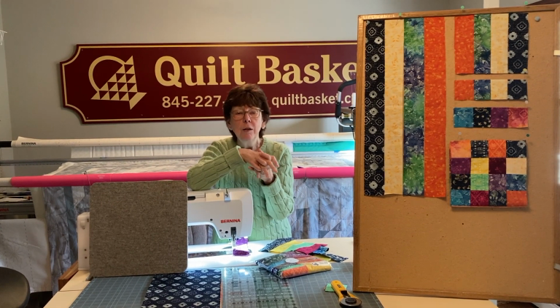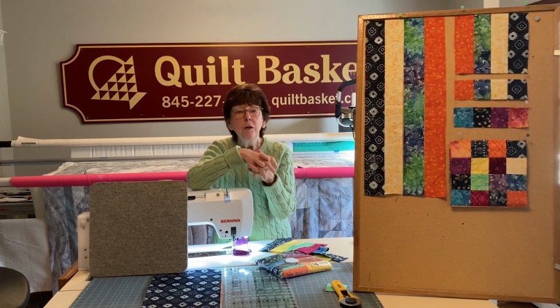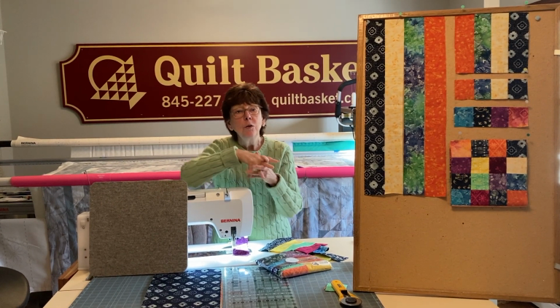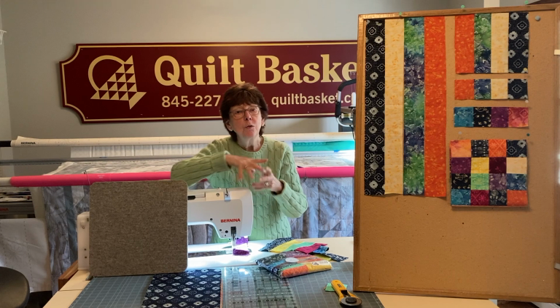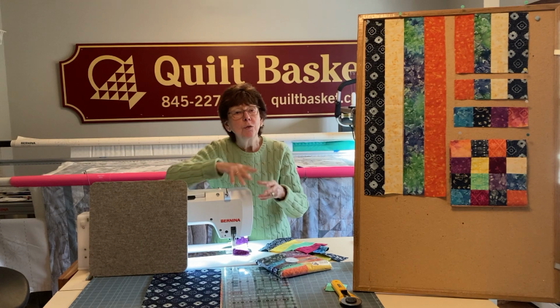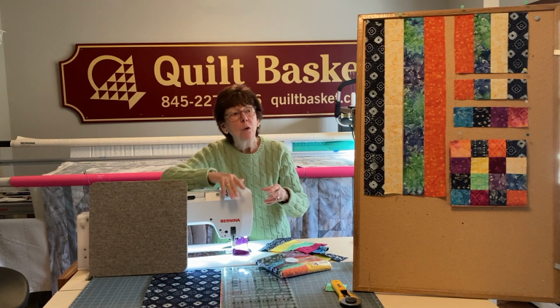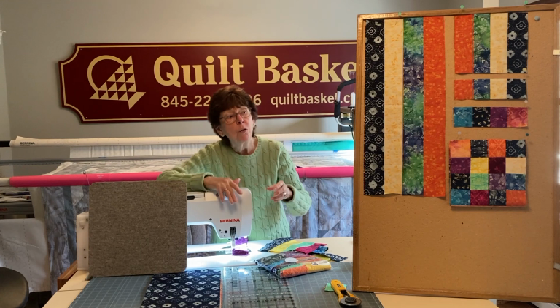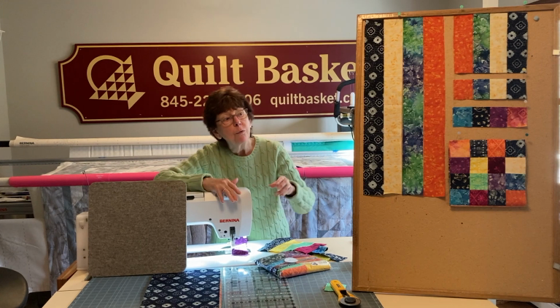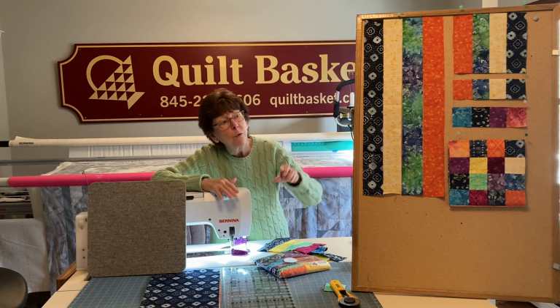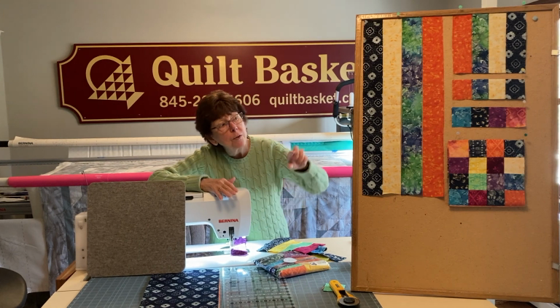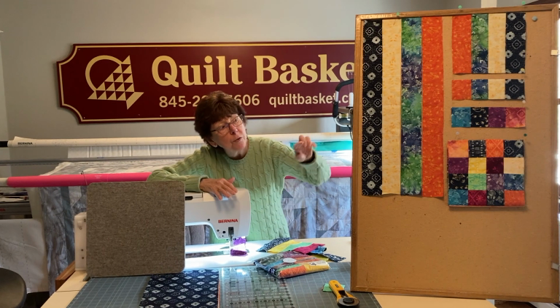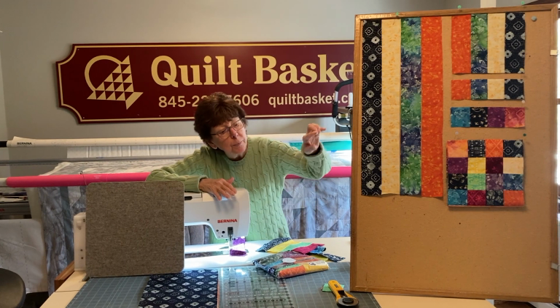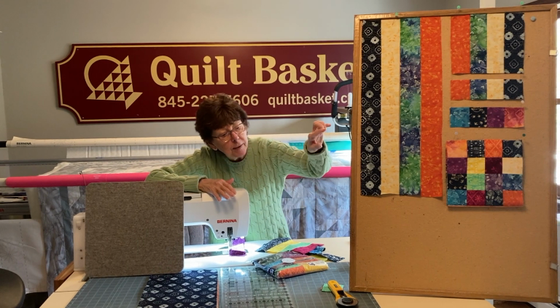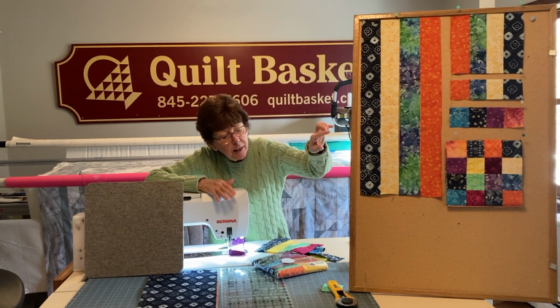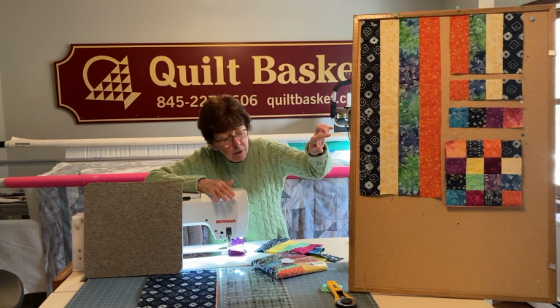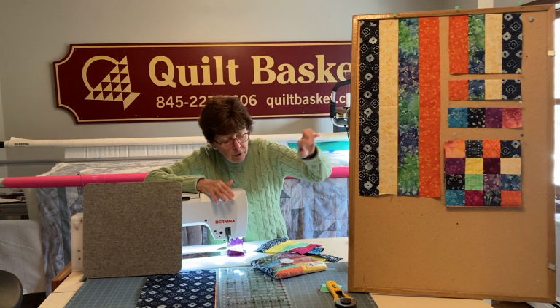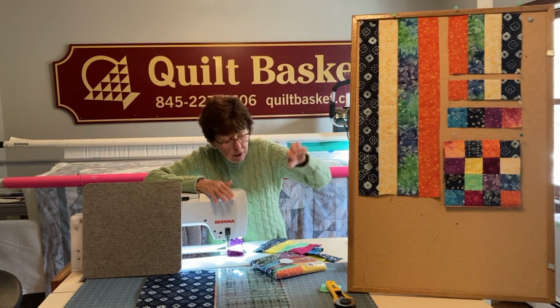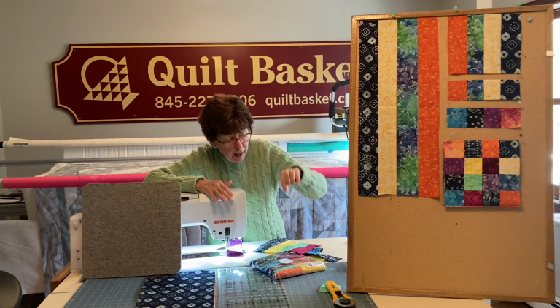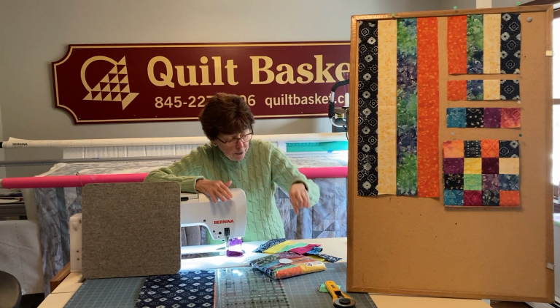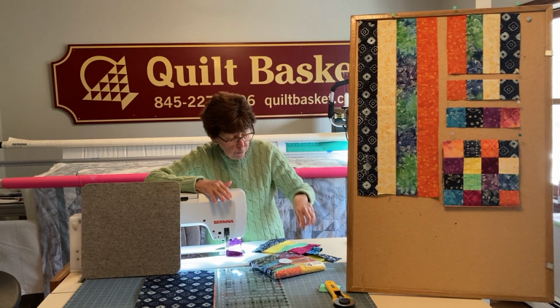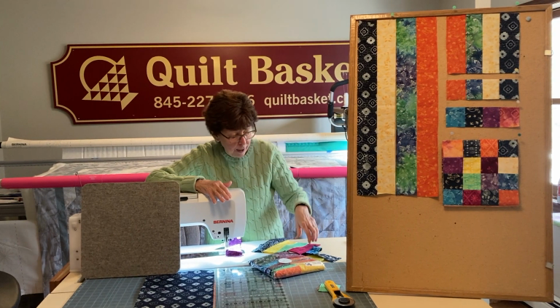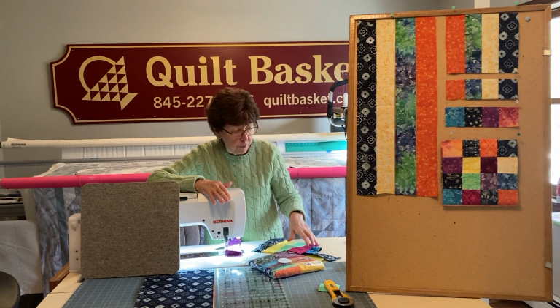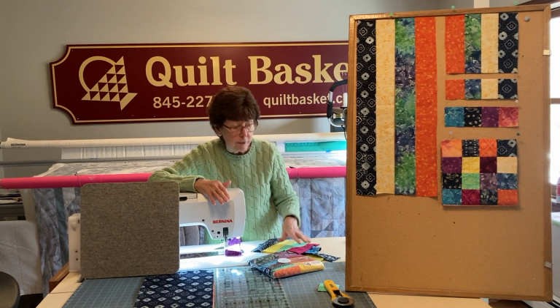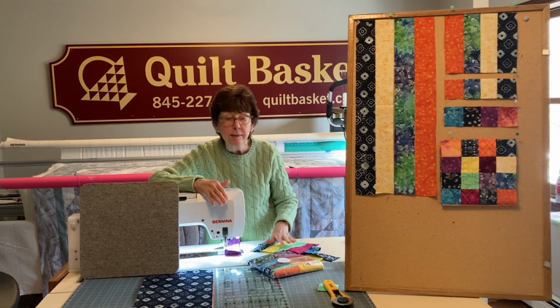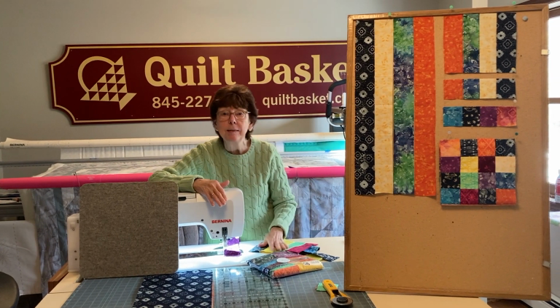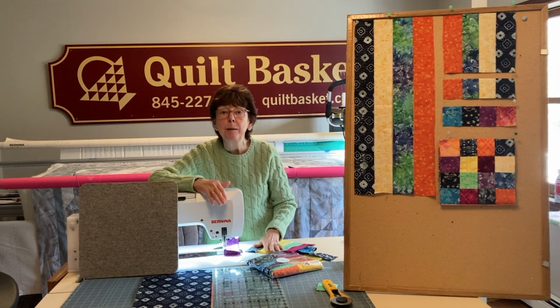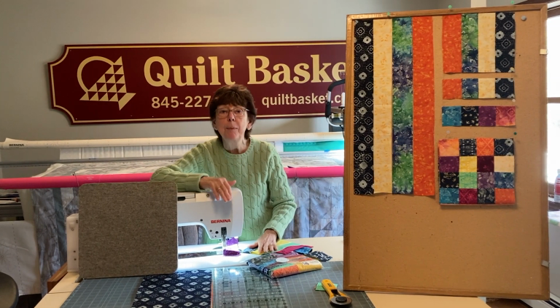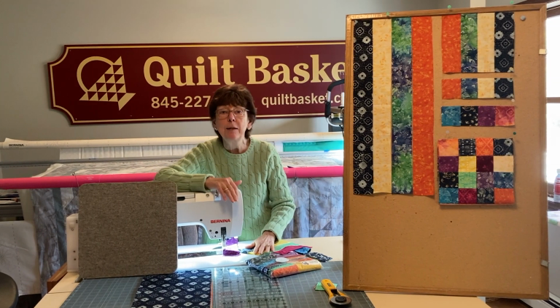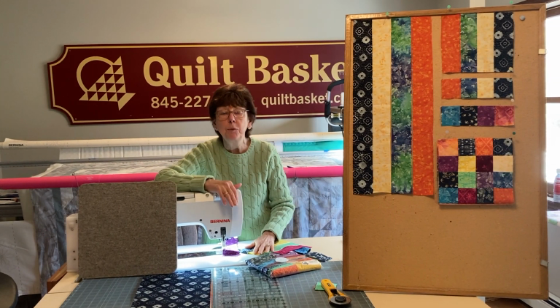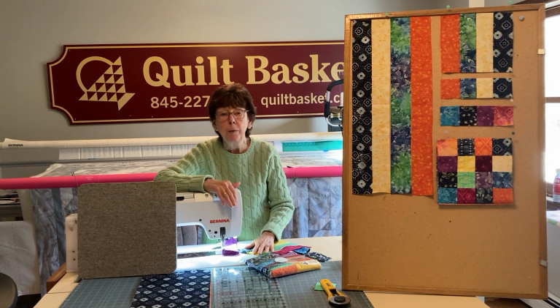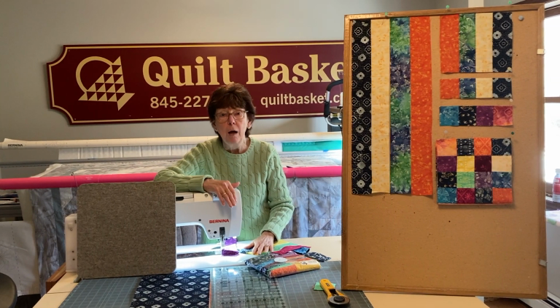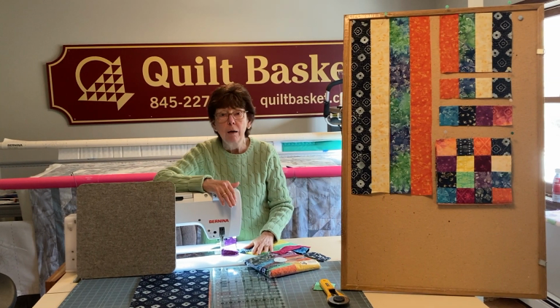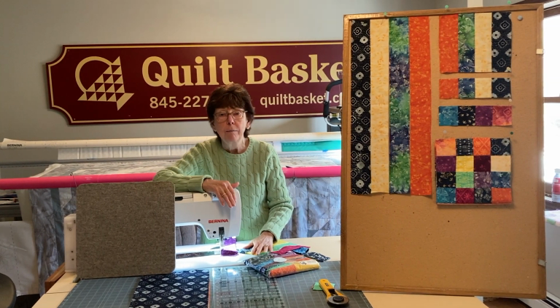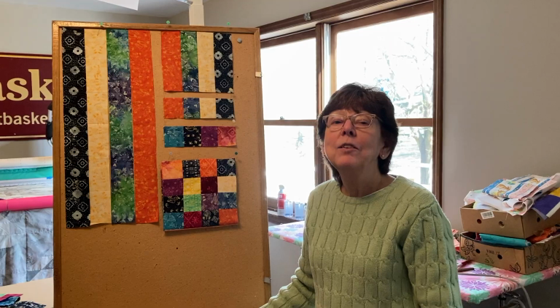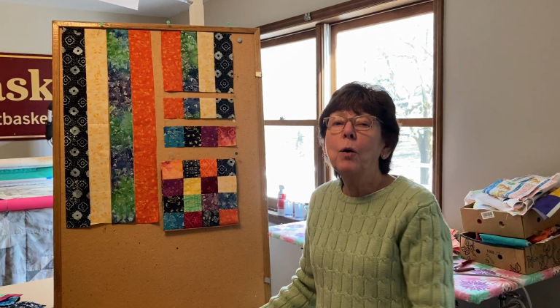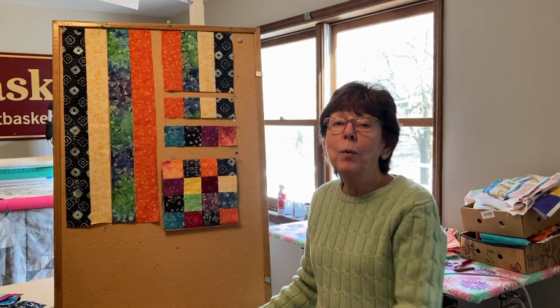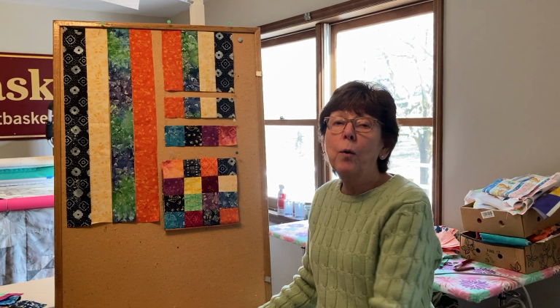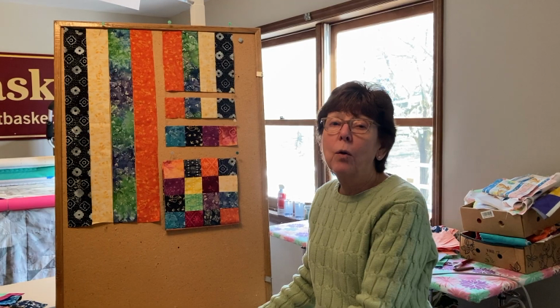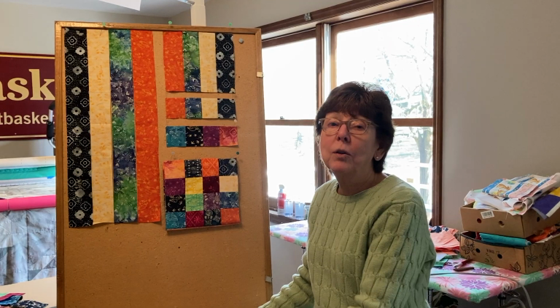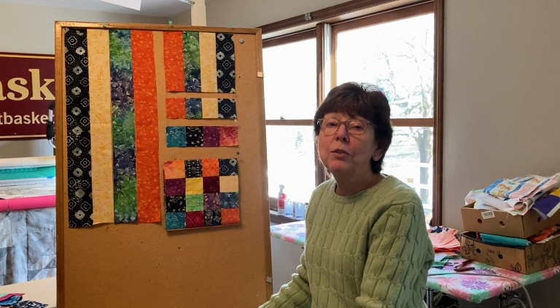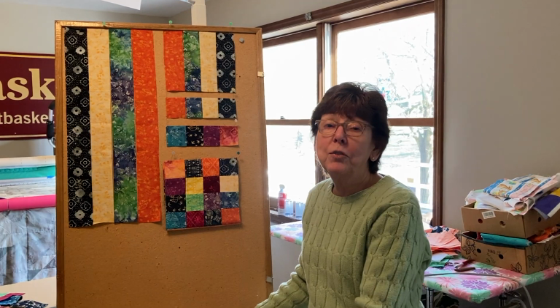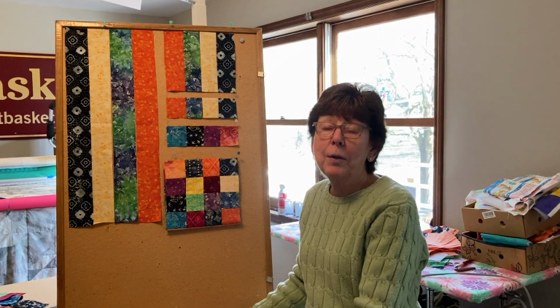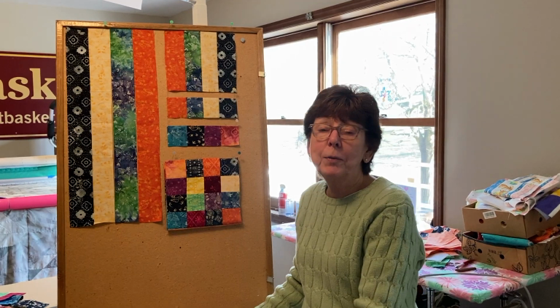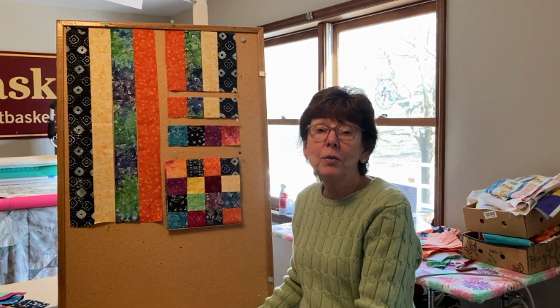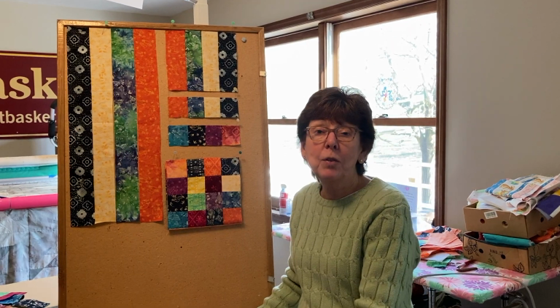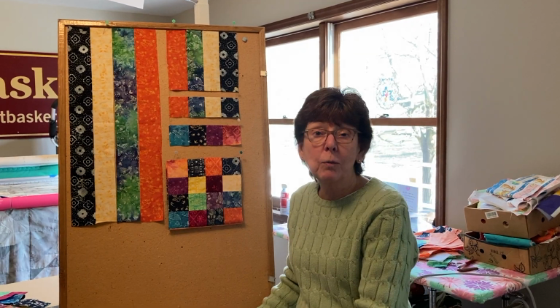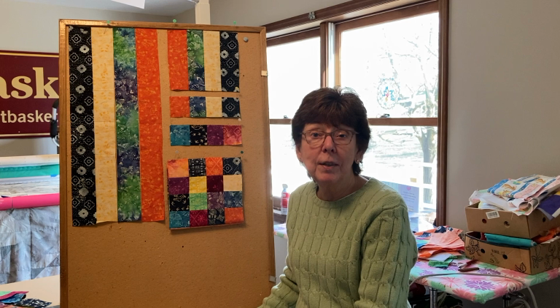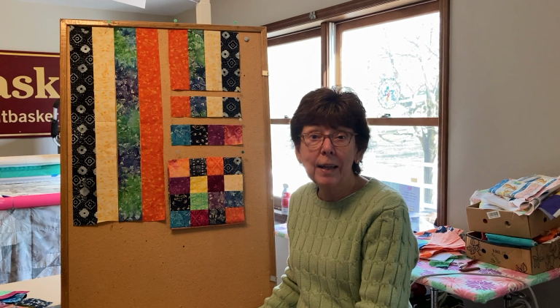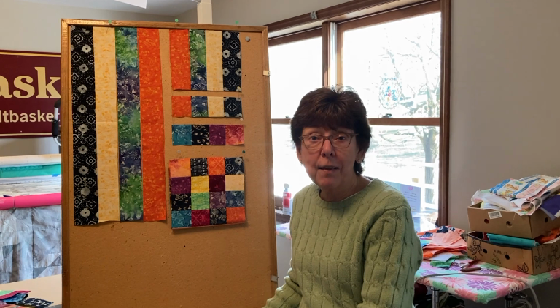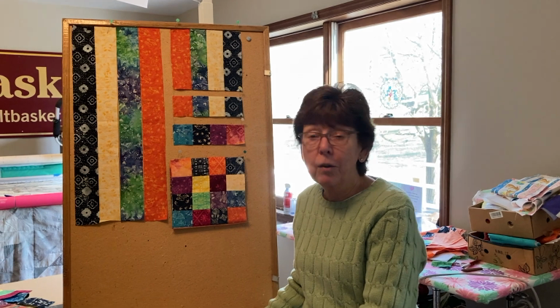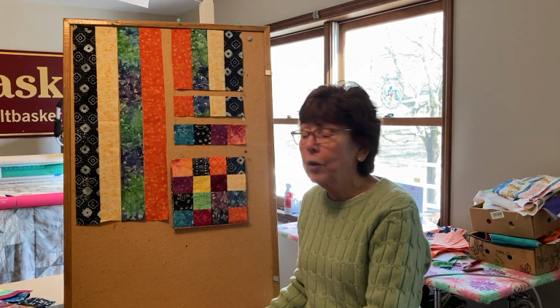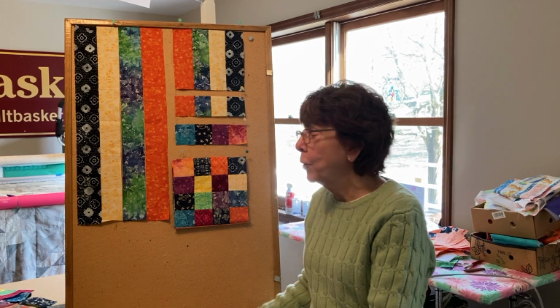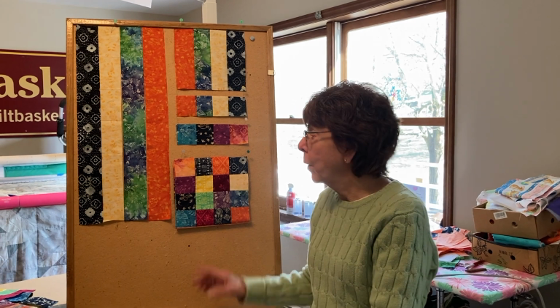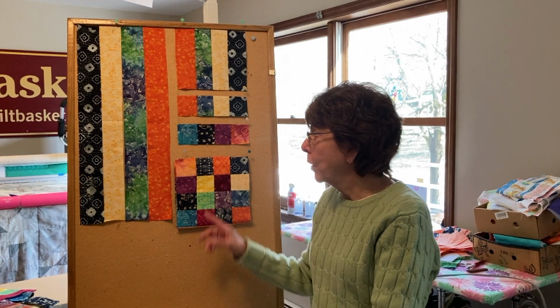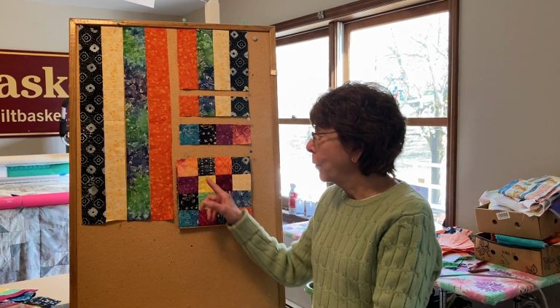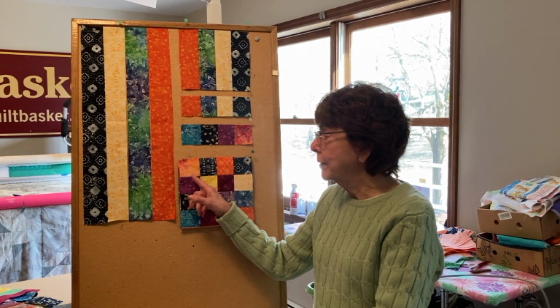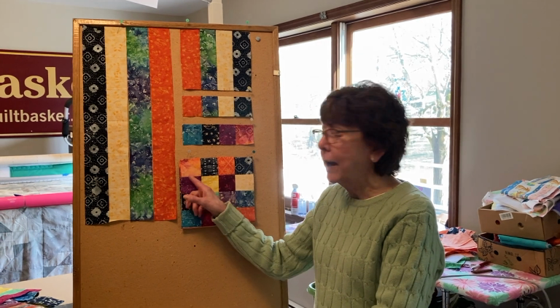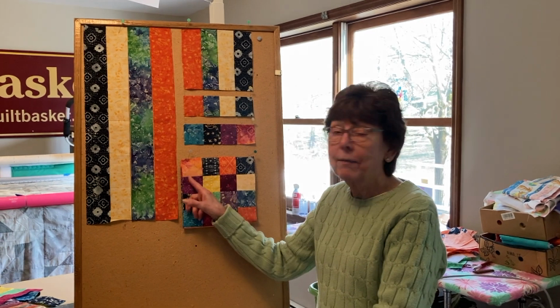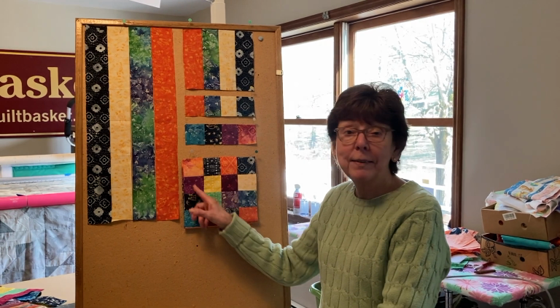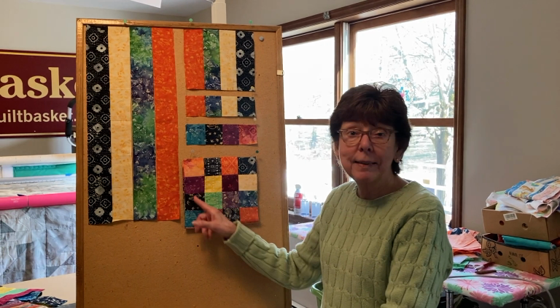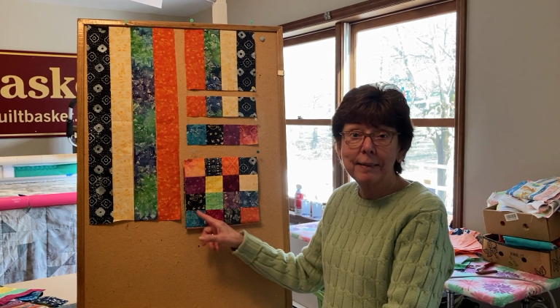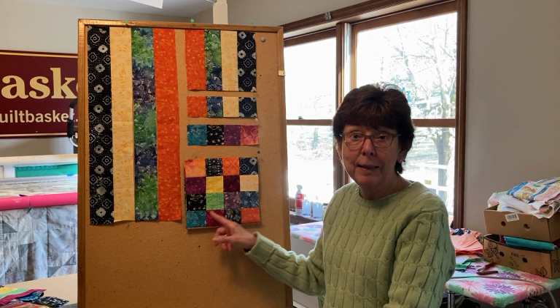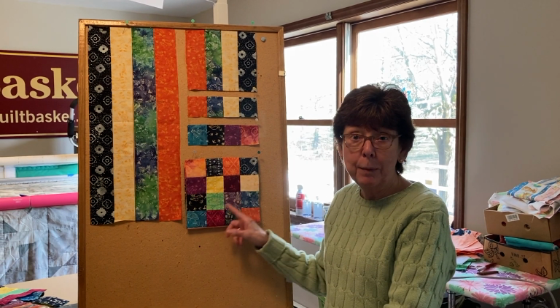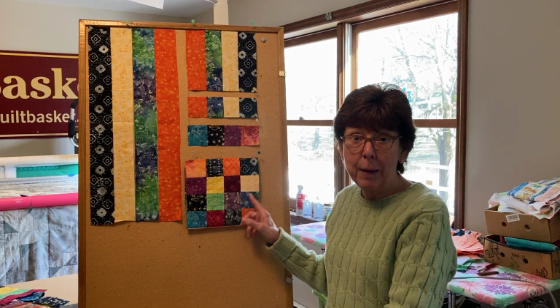You sew your four strips together and you have your 16 patch block. When all your strips are sewn together, you are going to have a 16 patch.